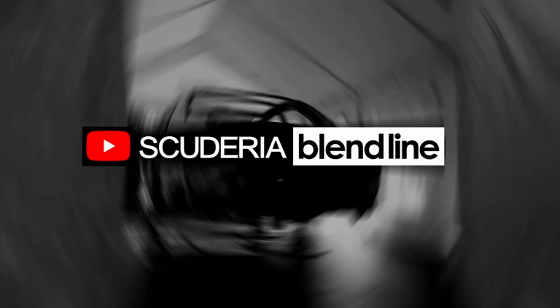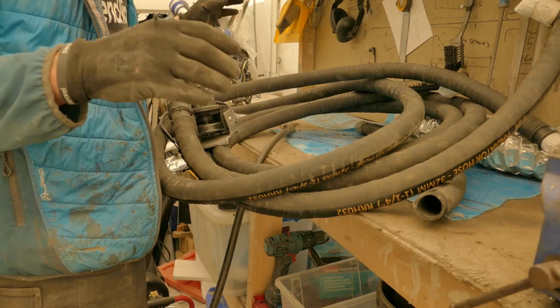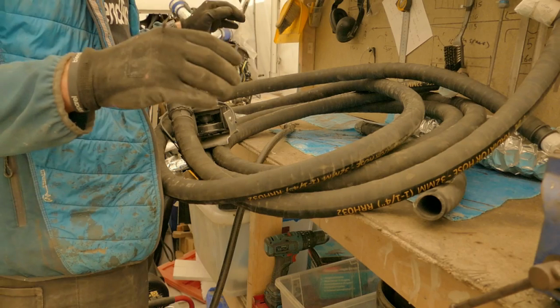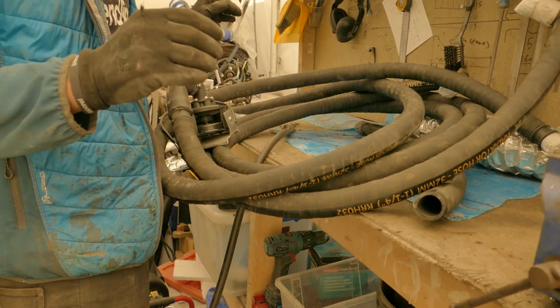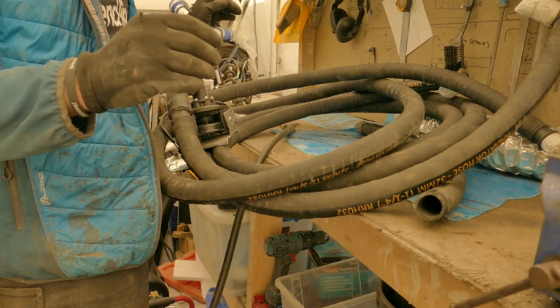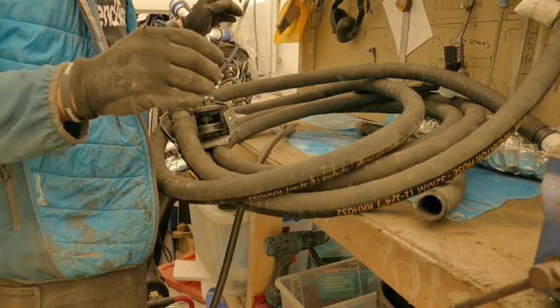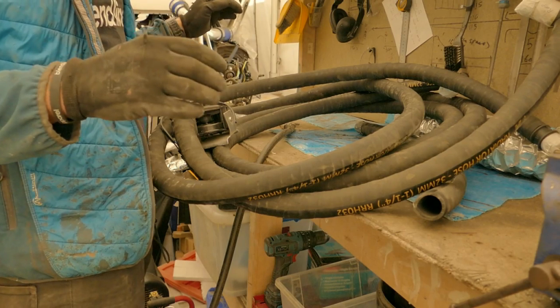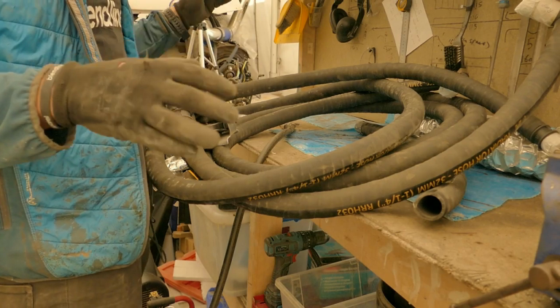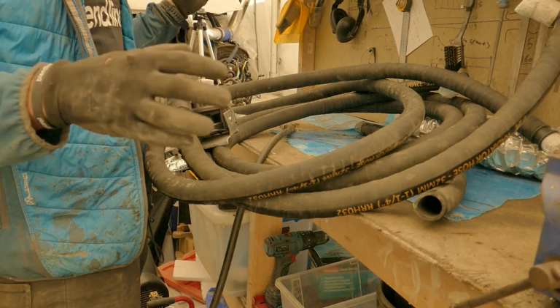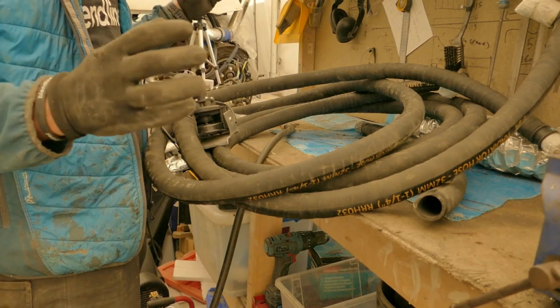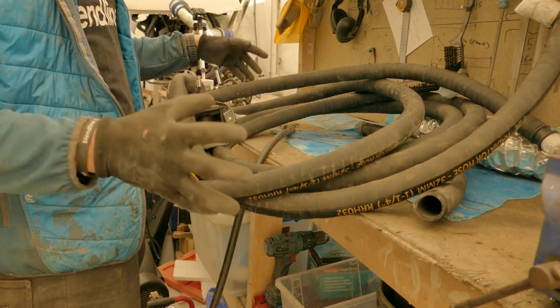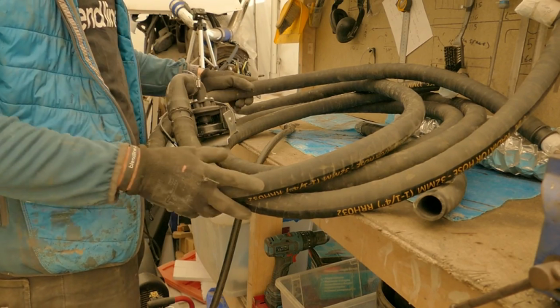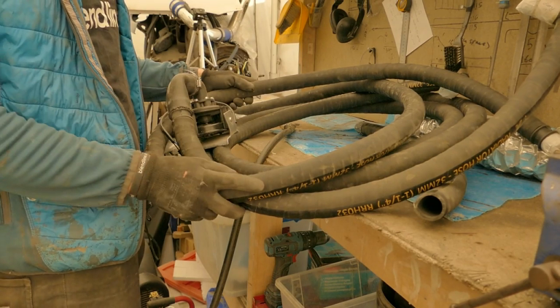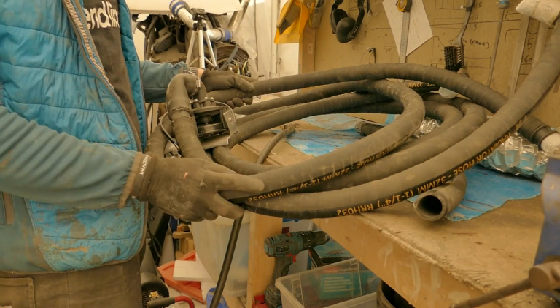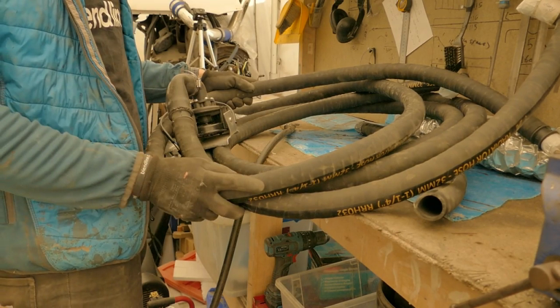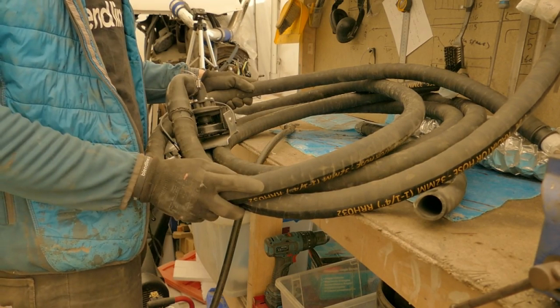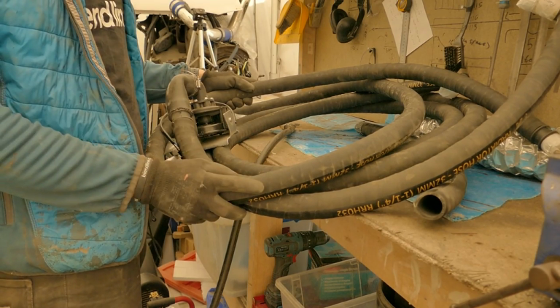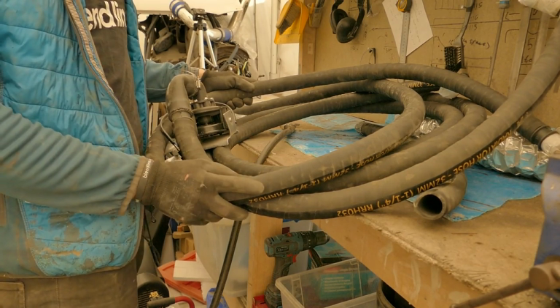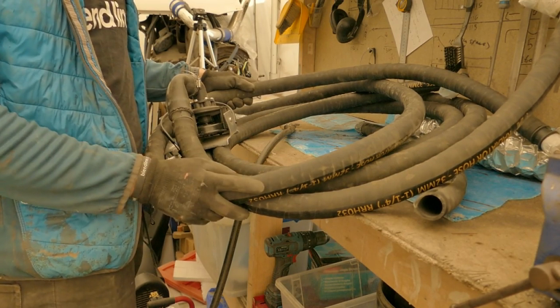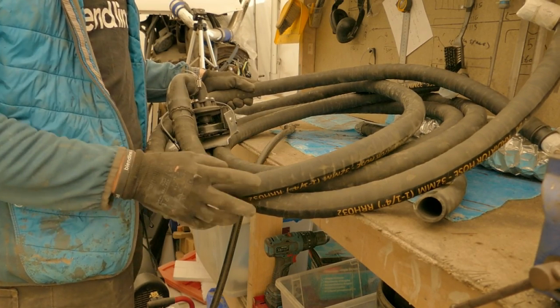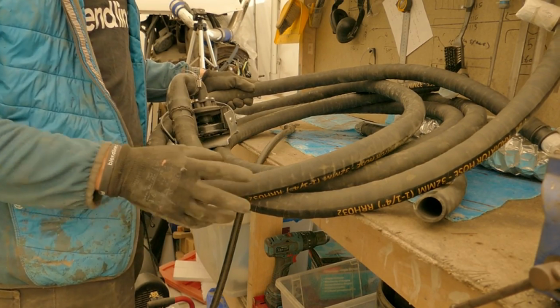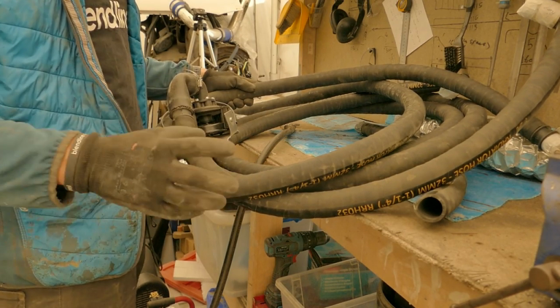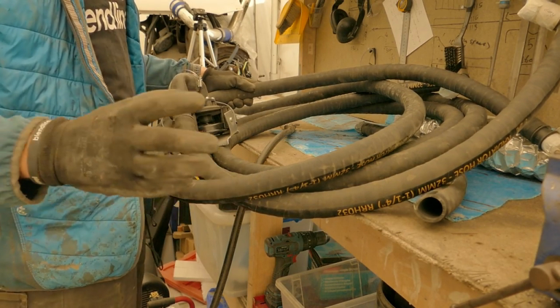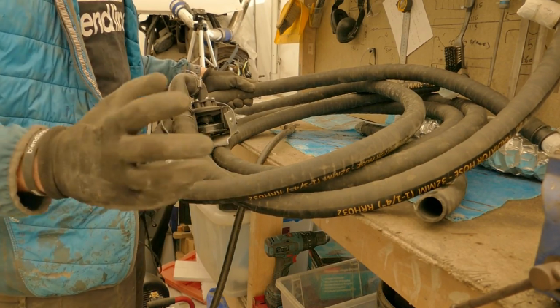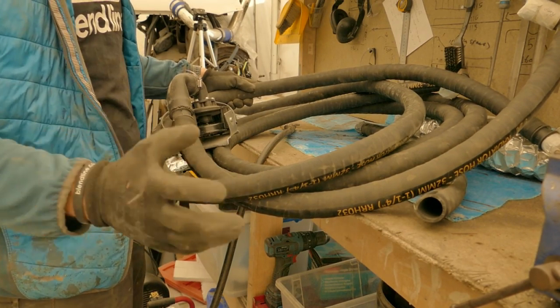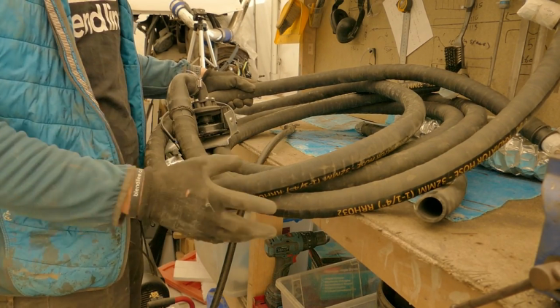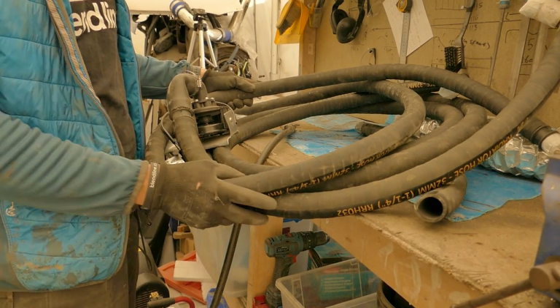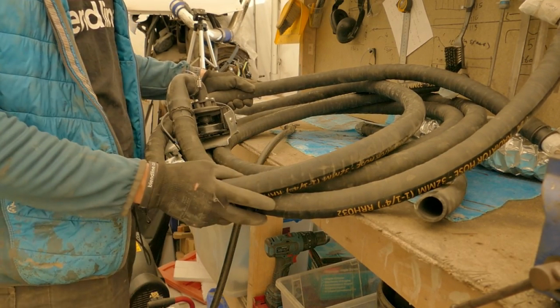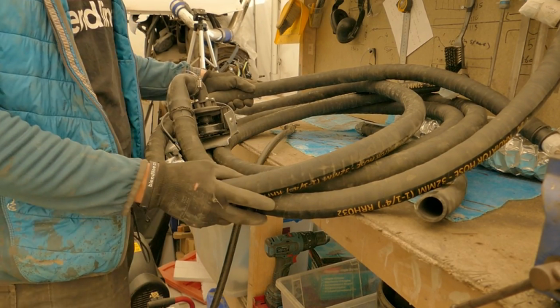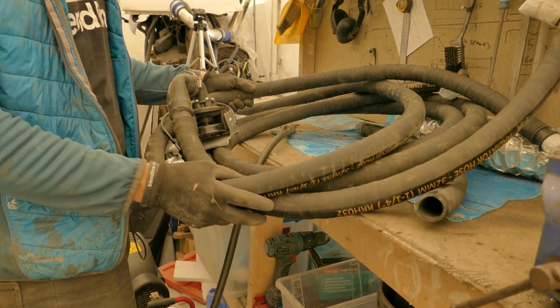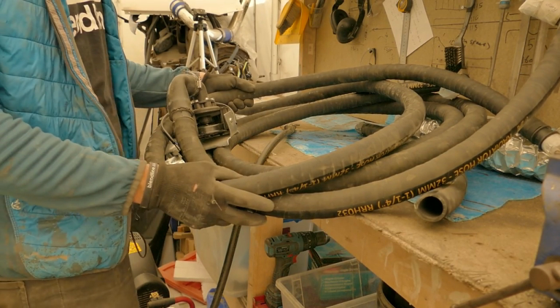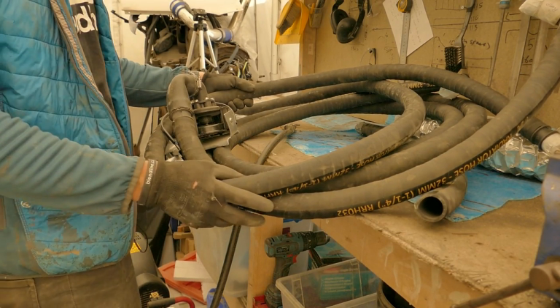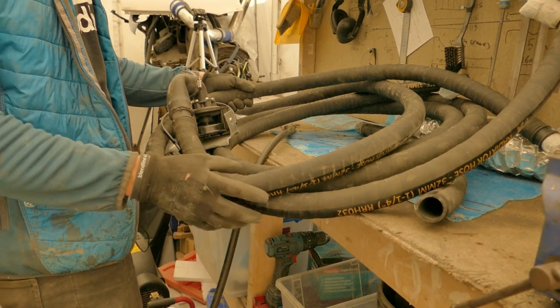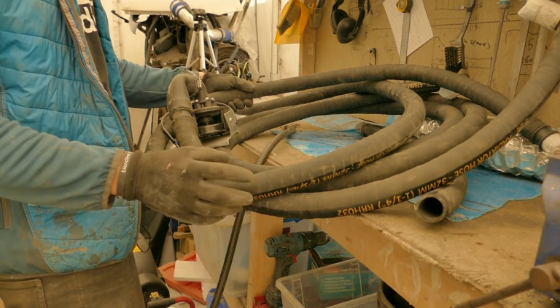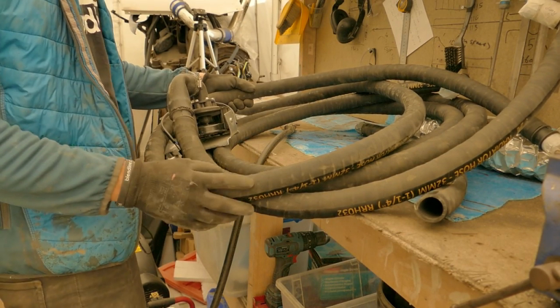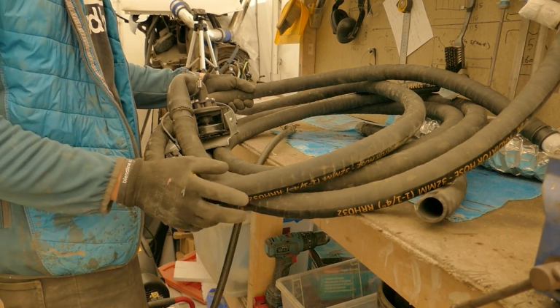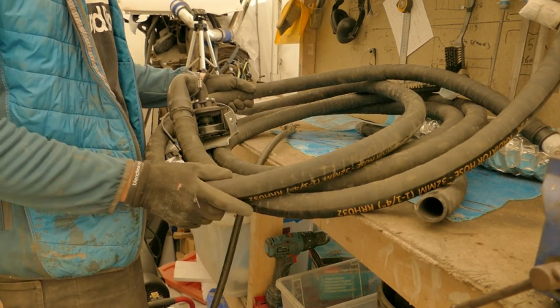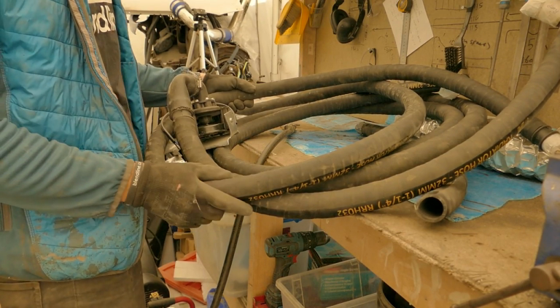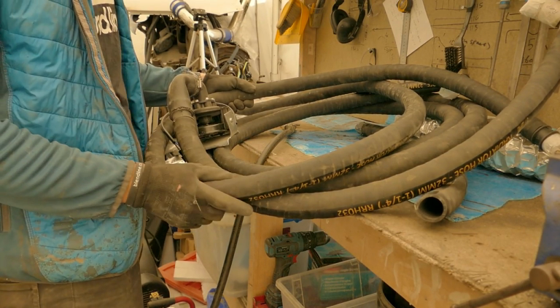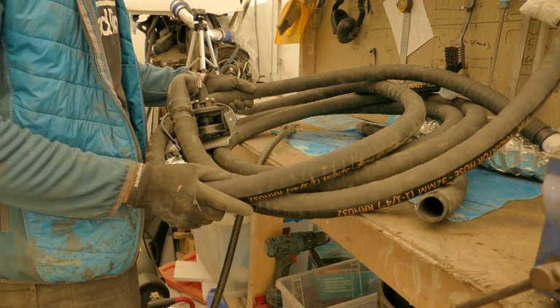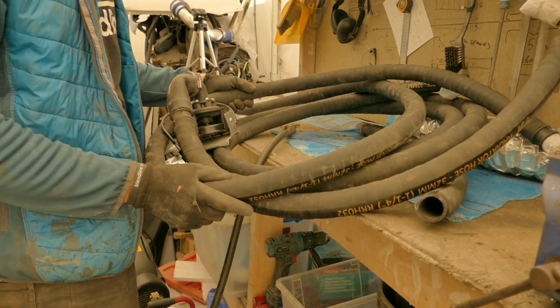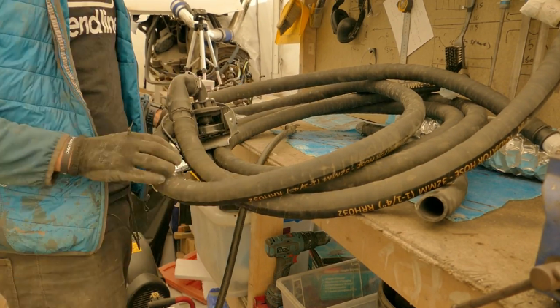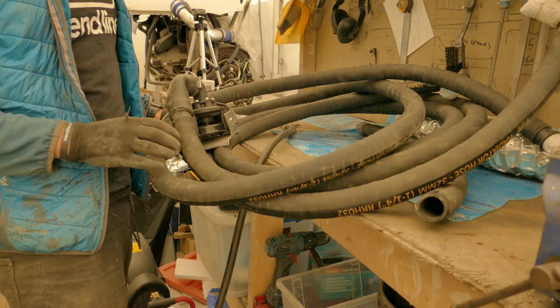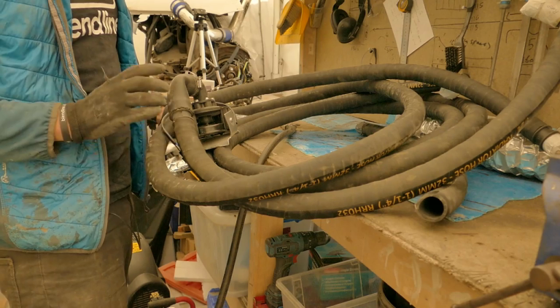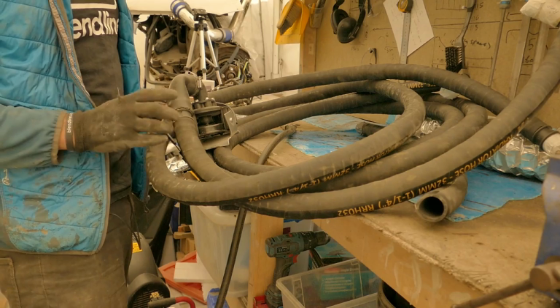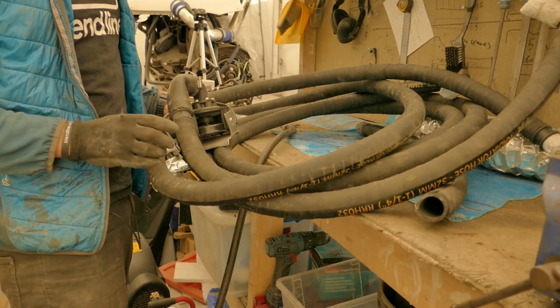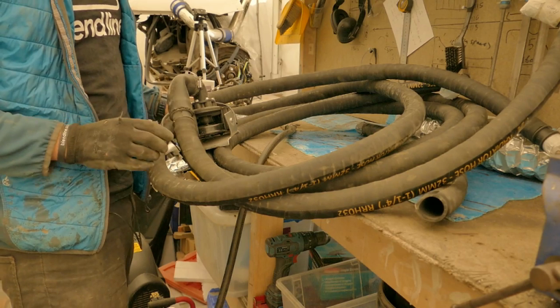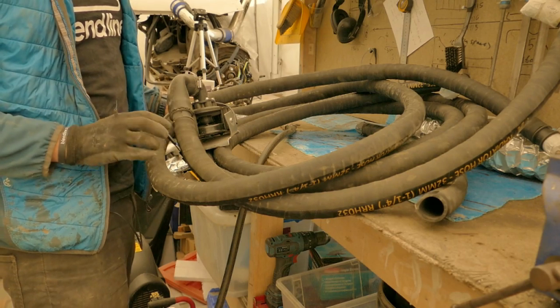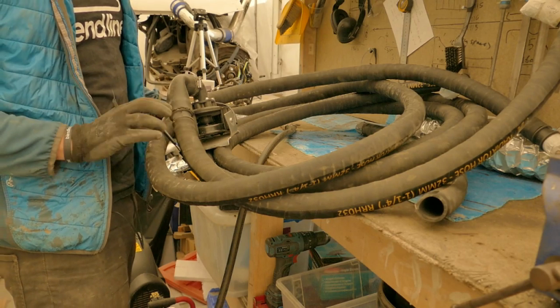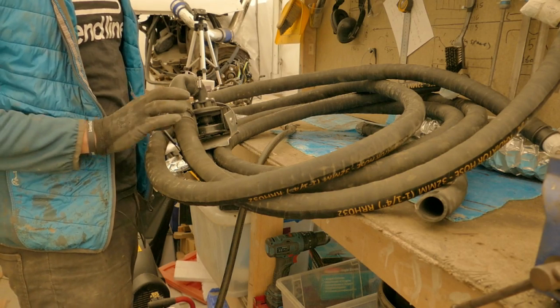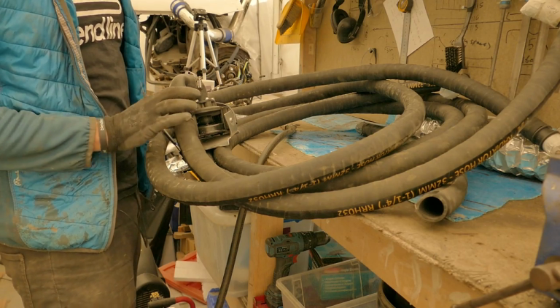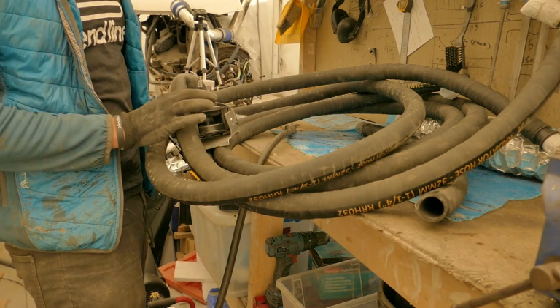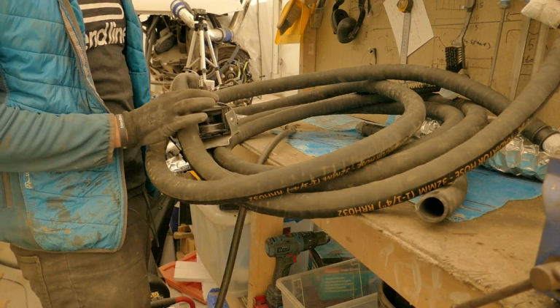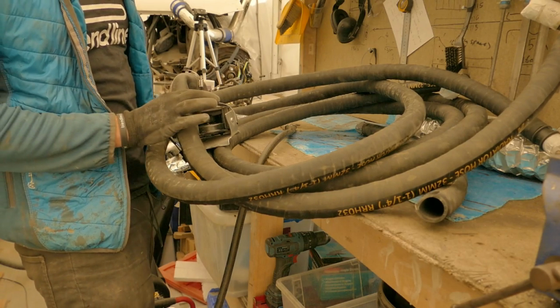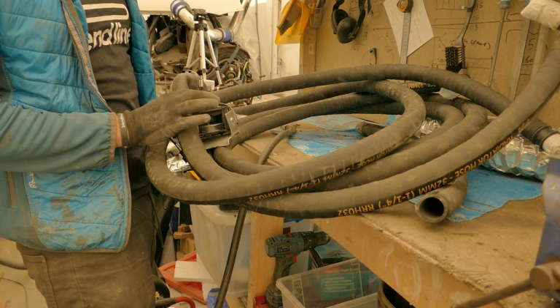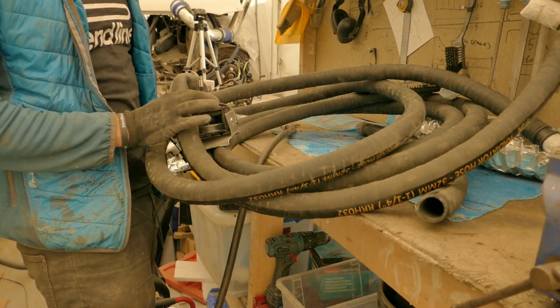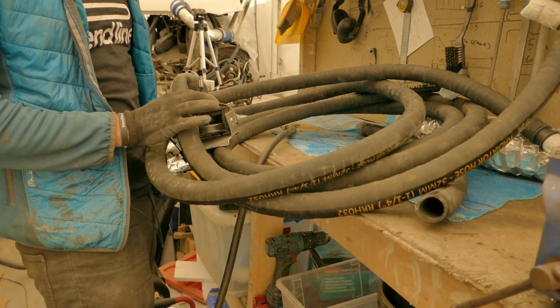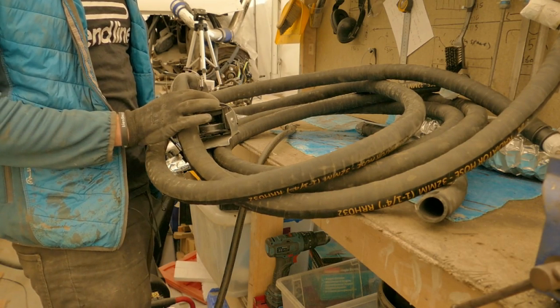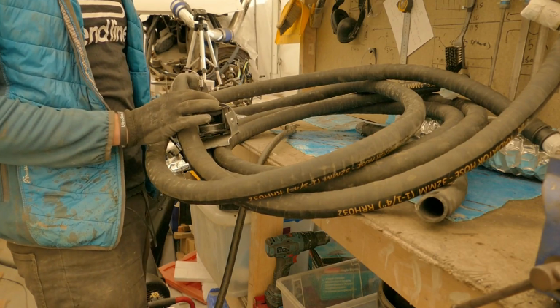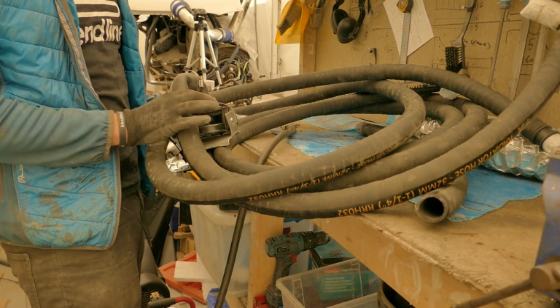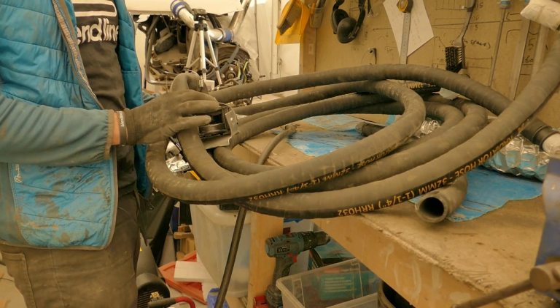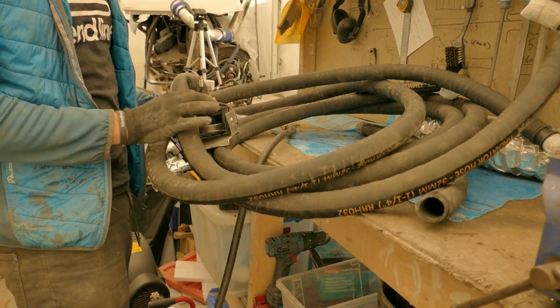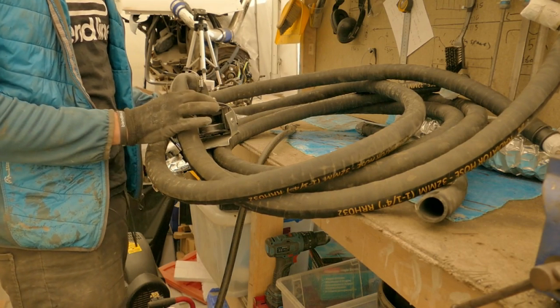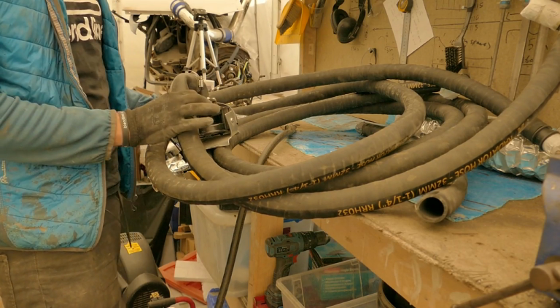First up, I need to blow the lines through and make sure there's no debris or dust inside the pipes. Then I need to get some jubilee clips on the pump exit.